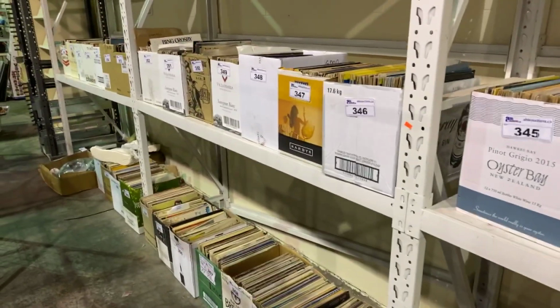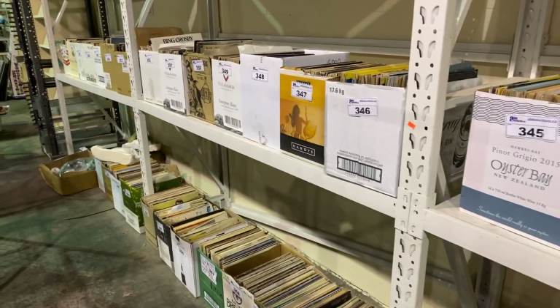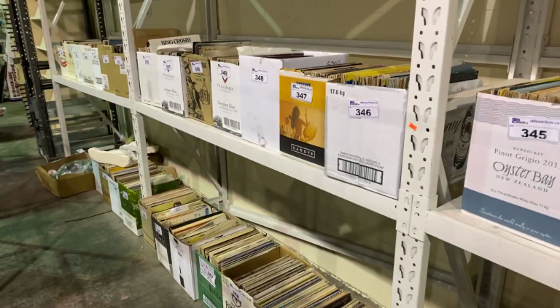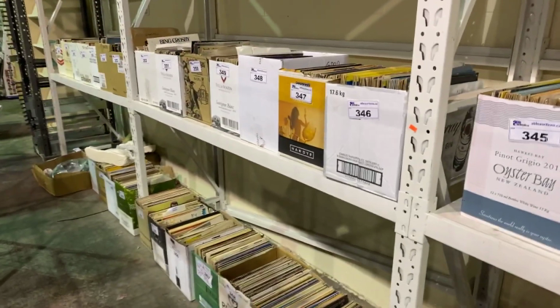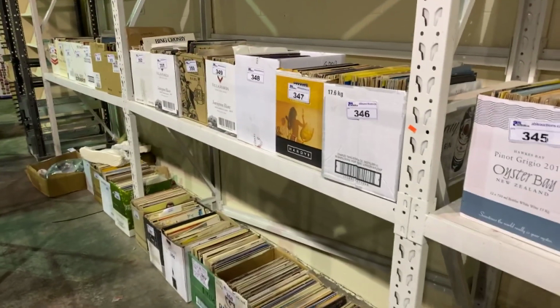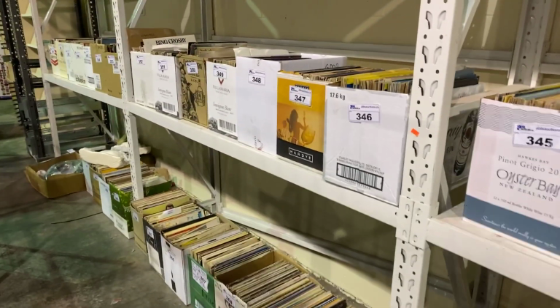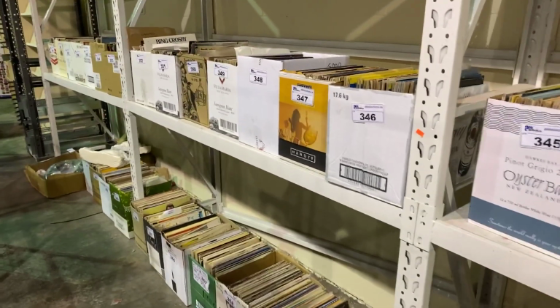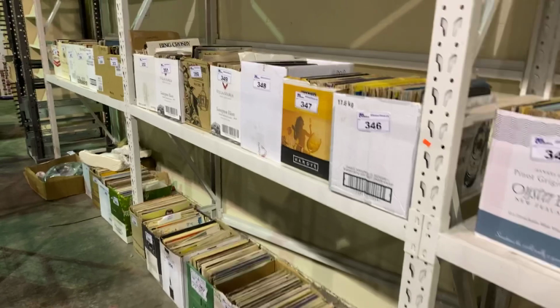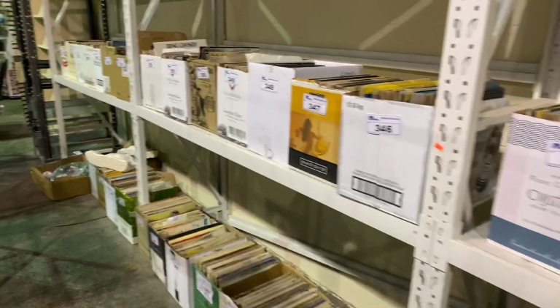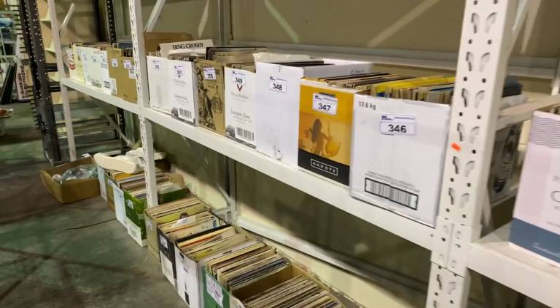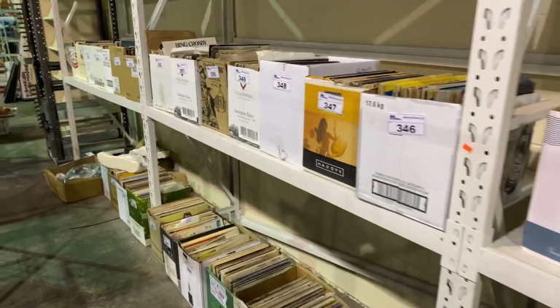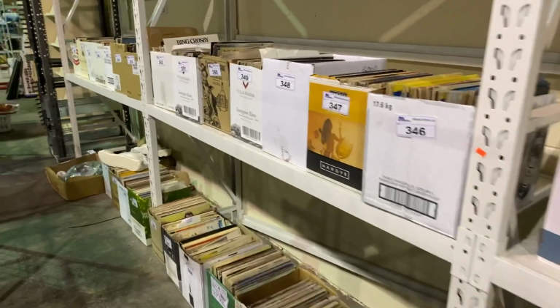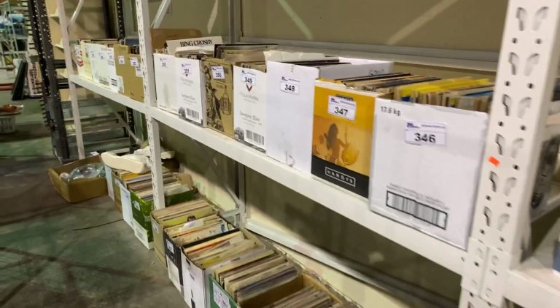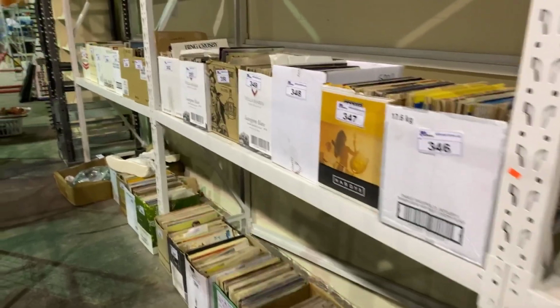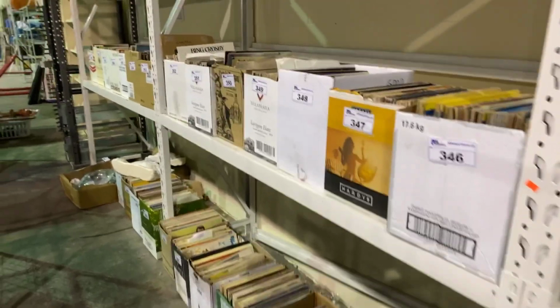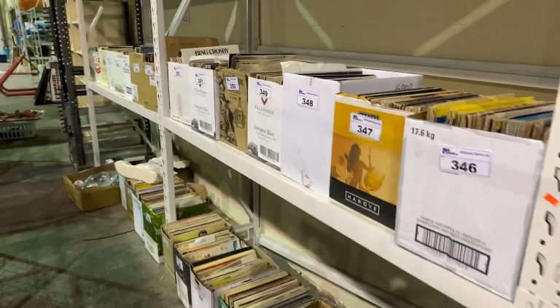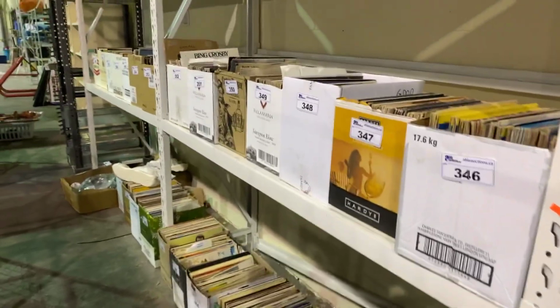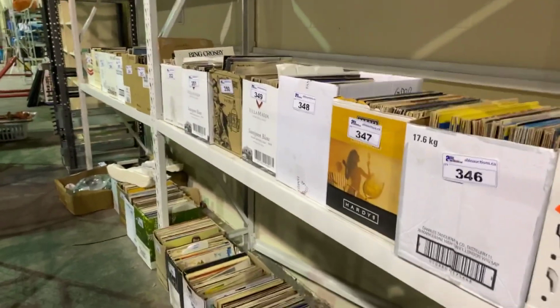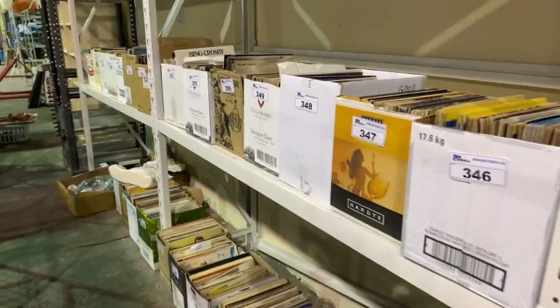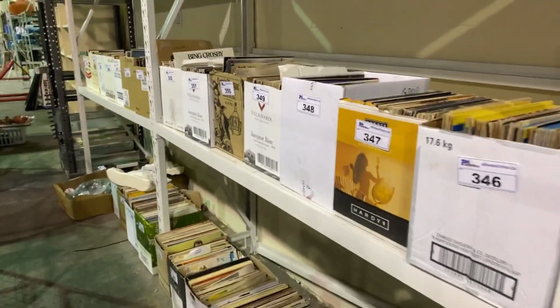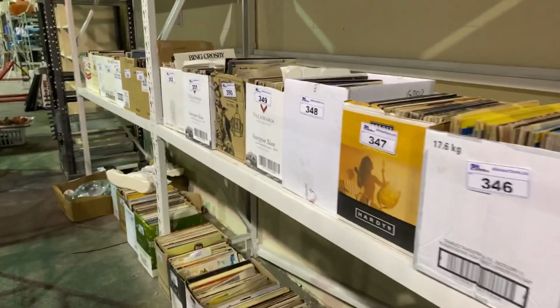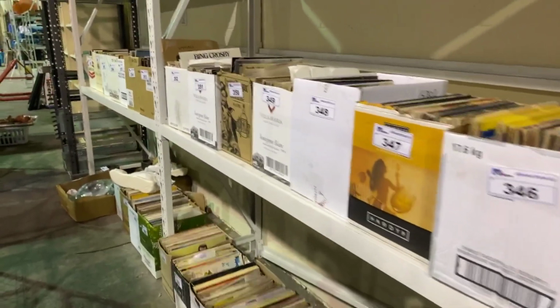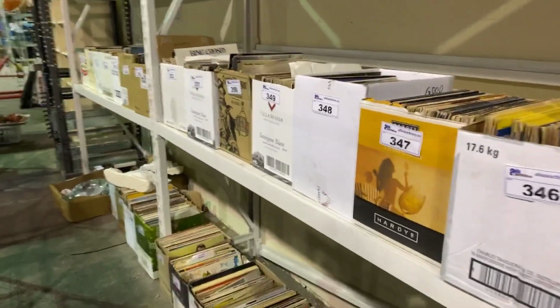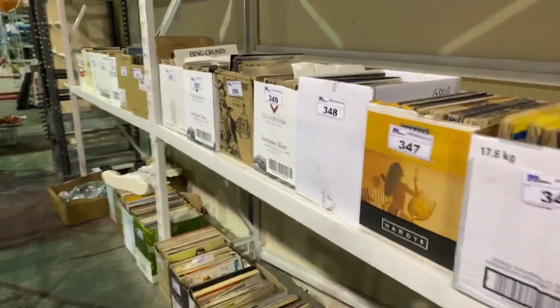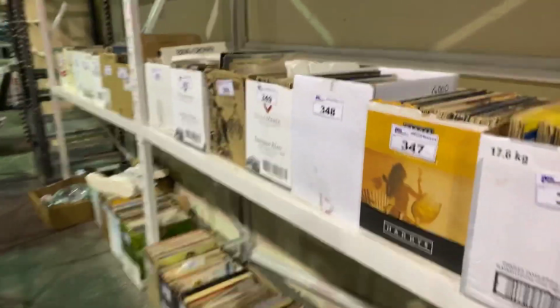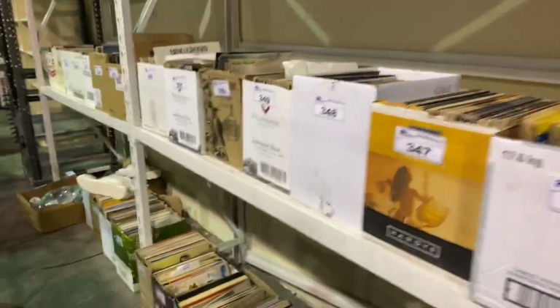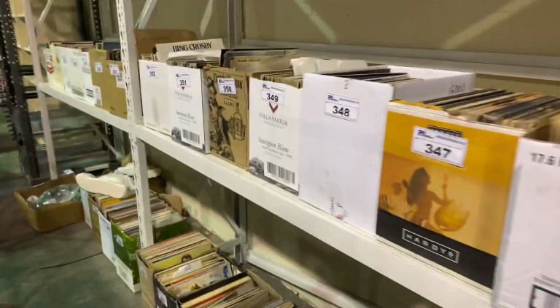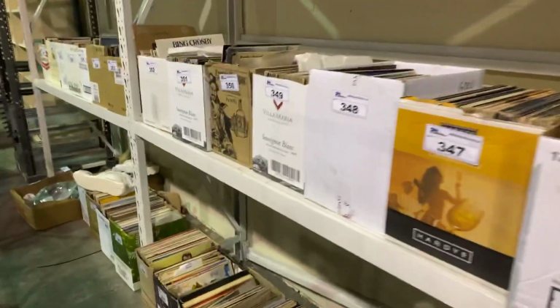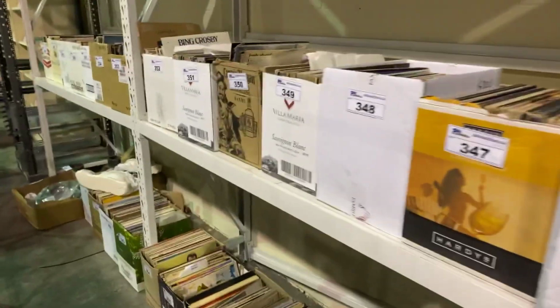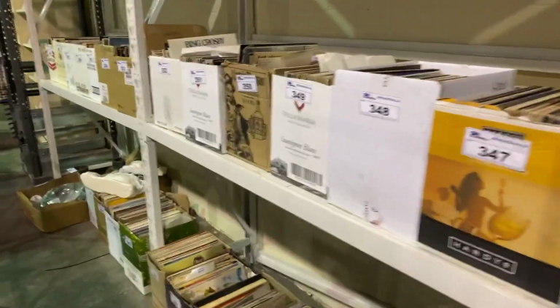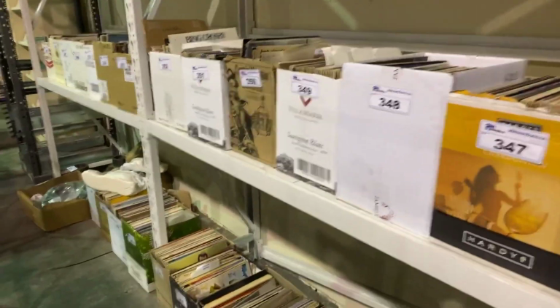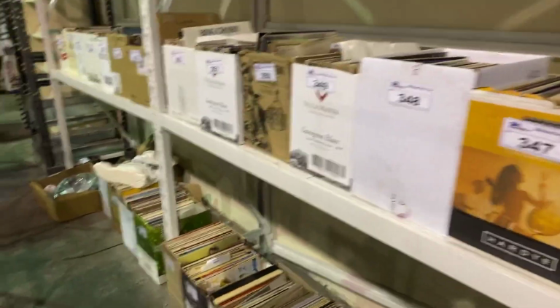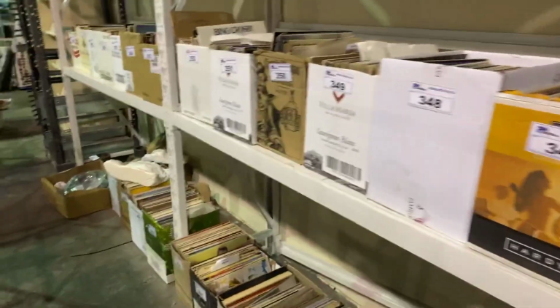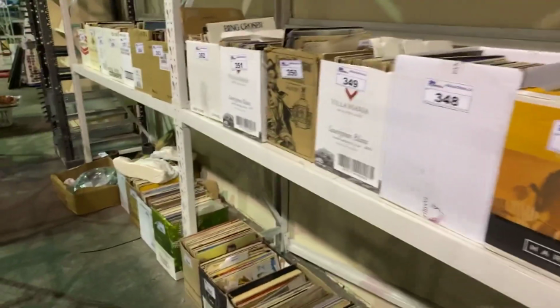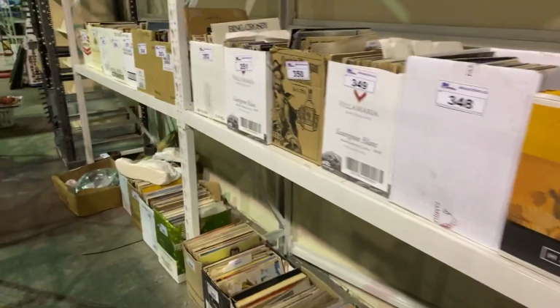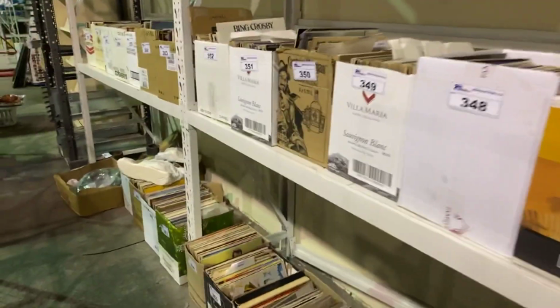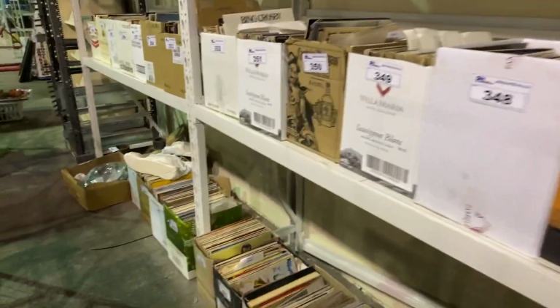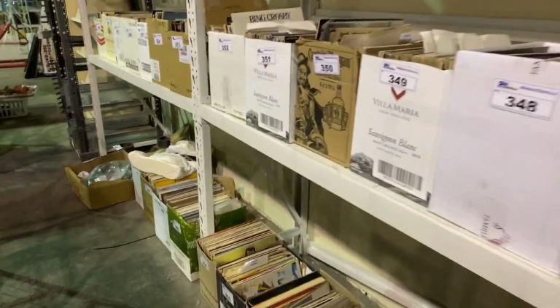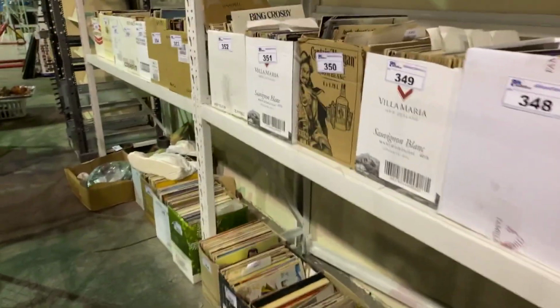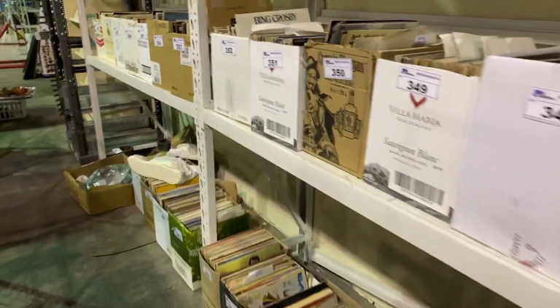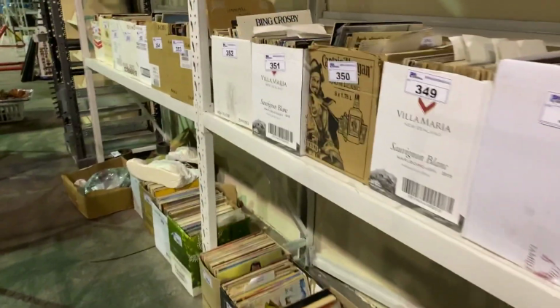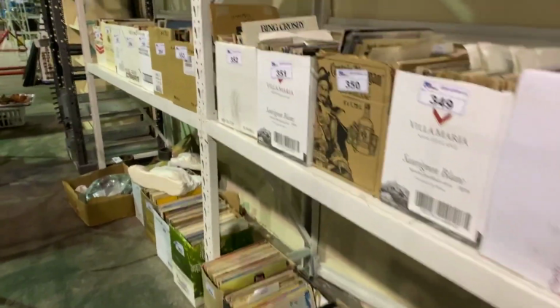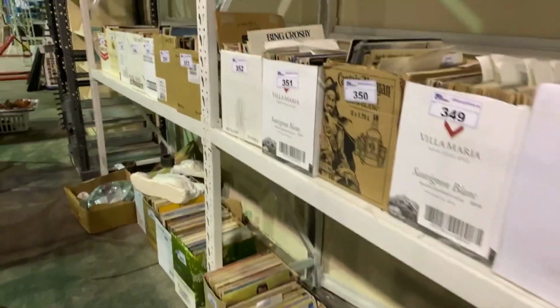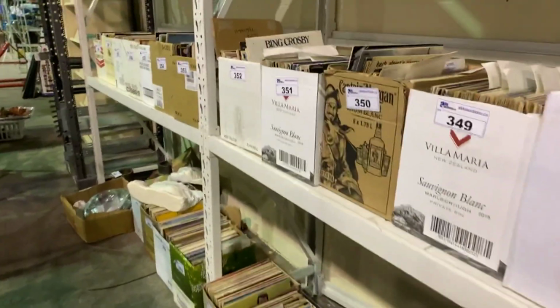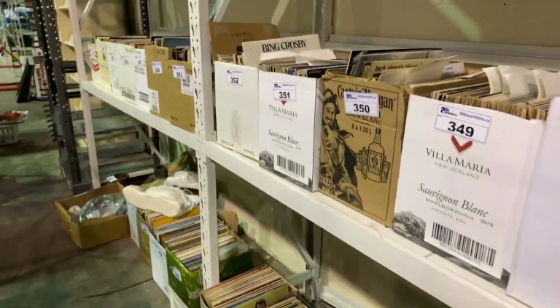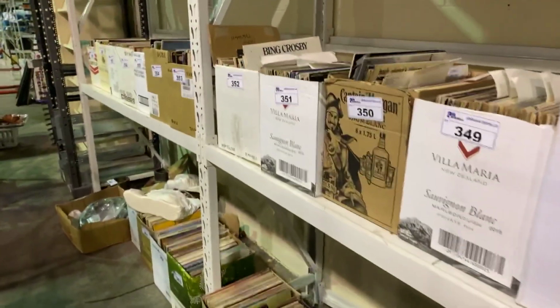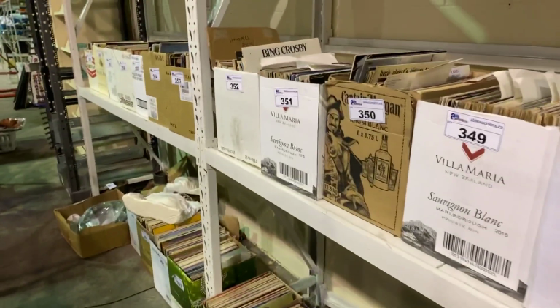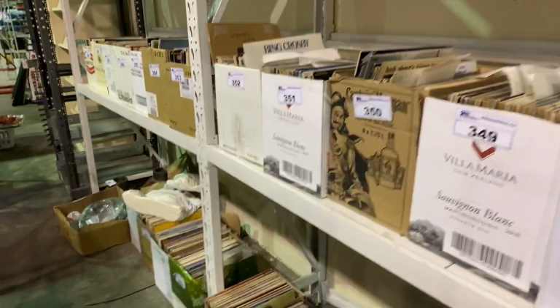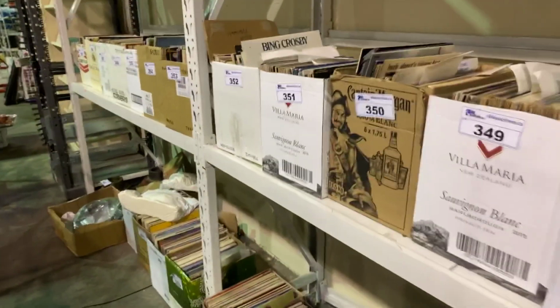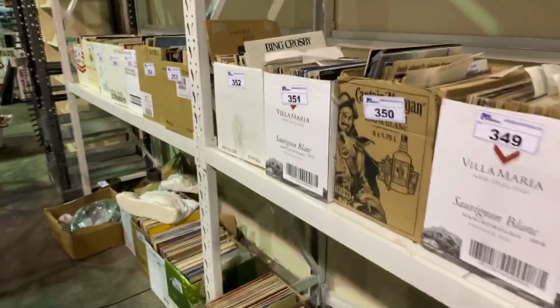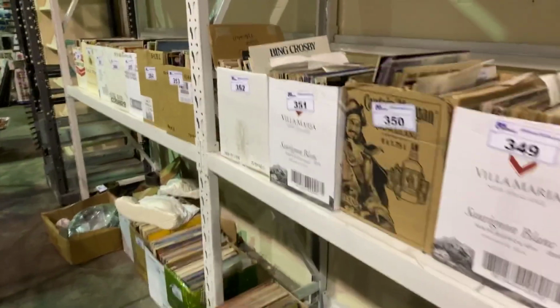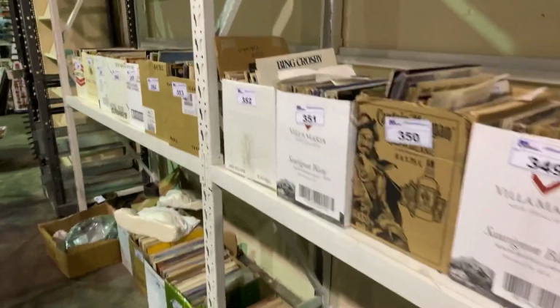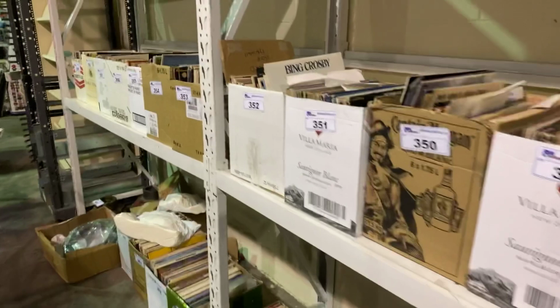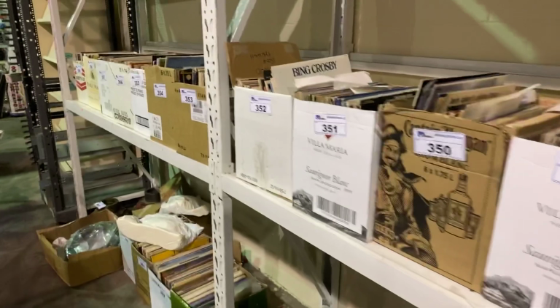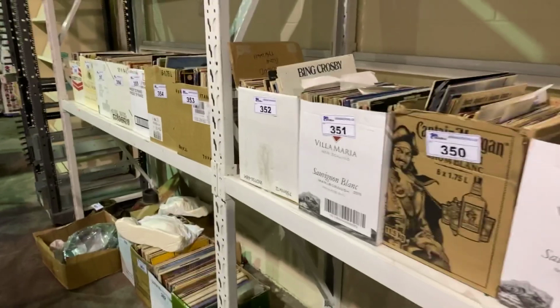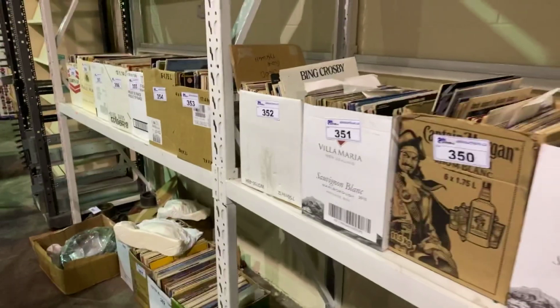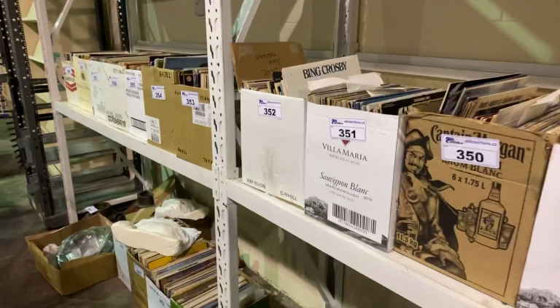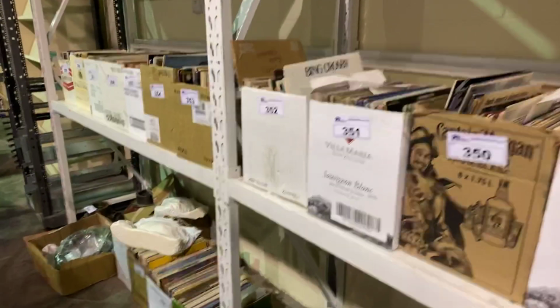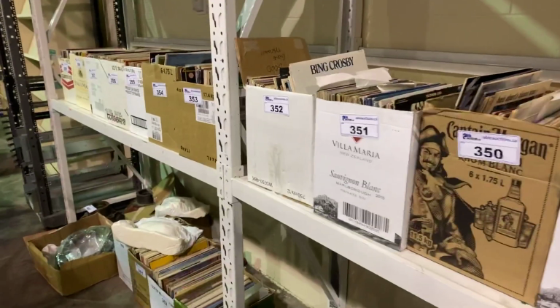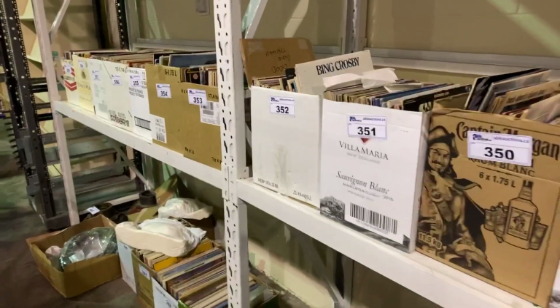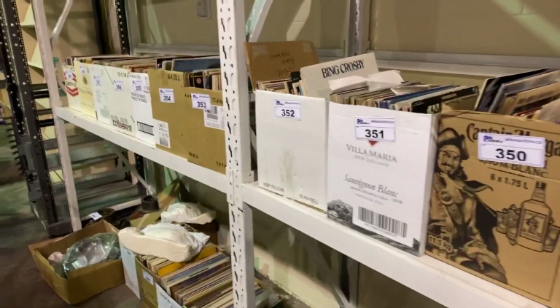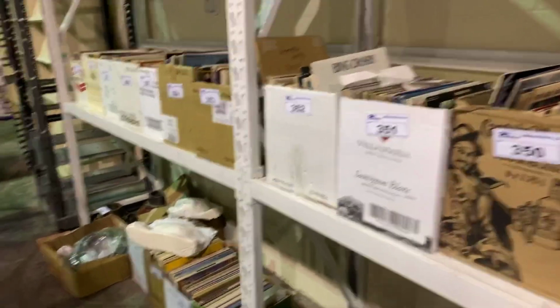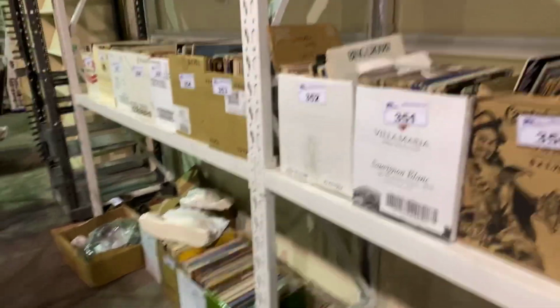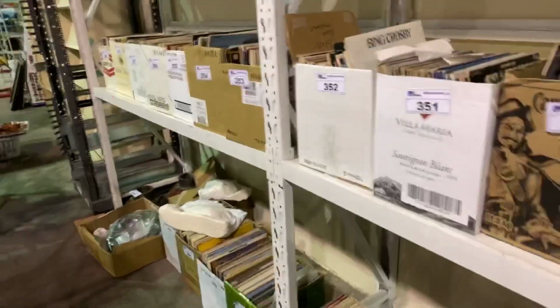Lots of rock and roll, and as you can see, Bing Crosby right there. Some blues, country — everything you can imagine.